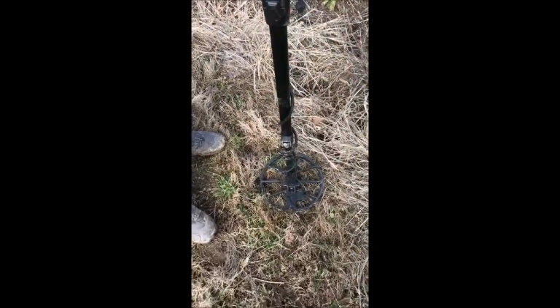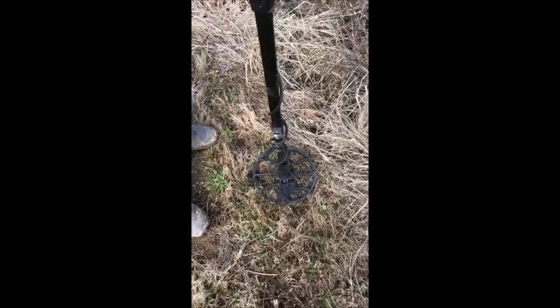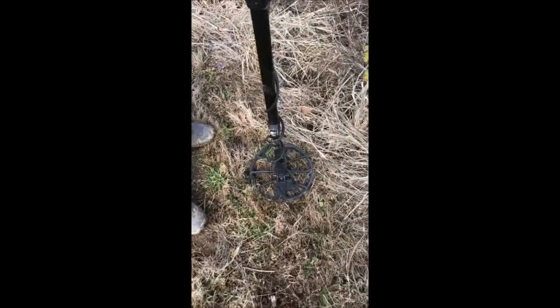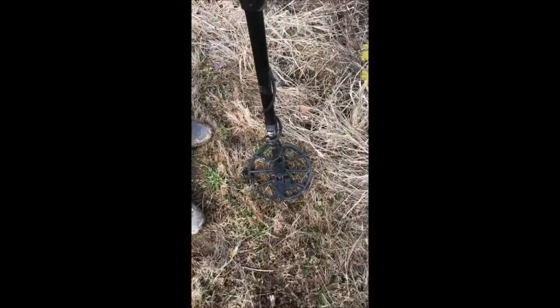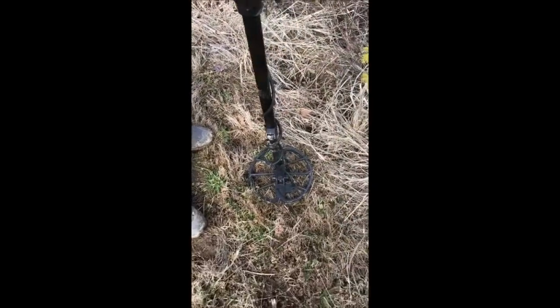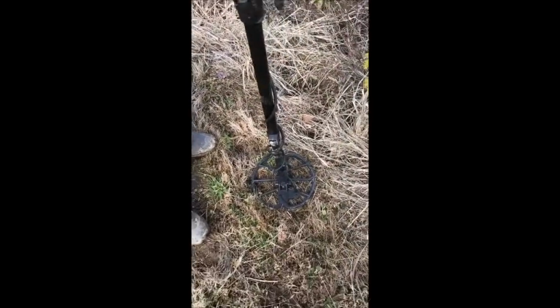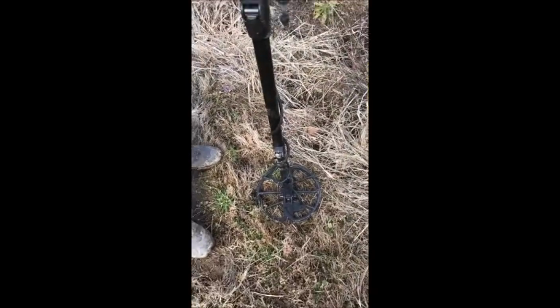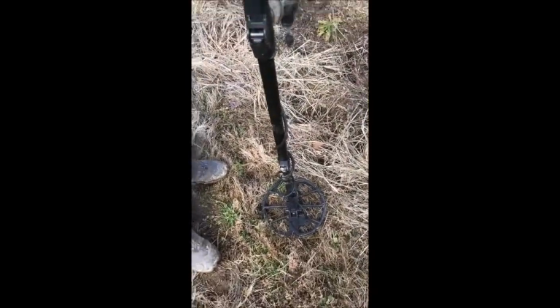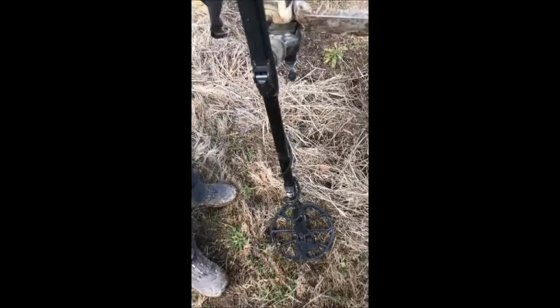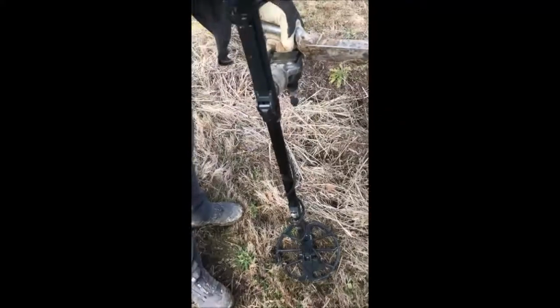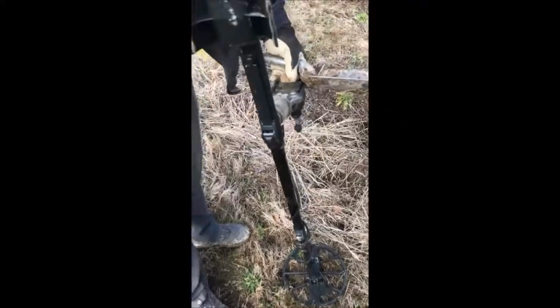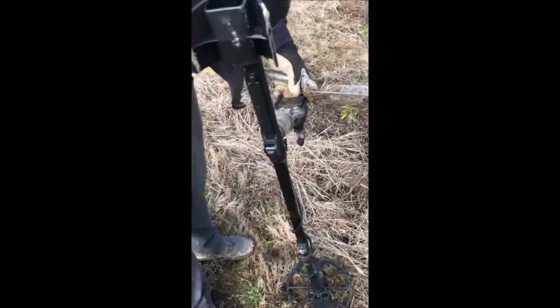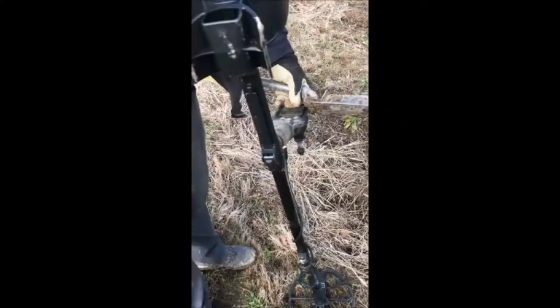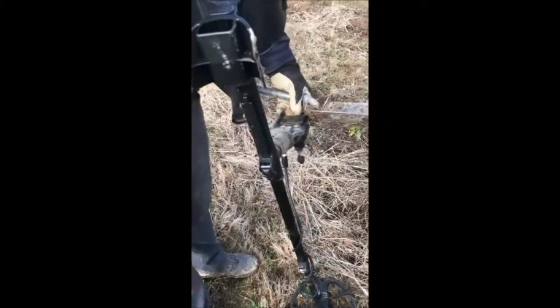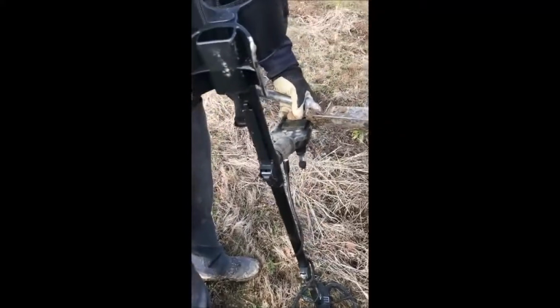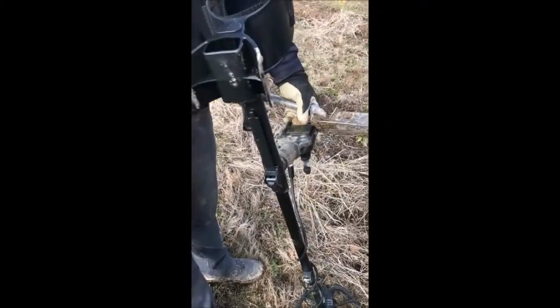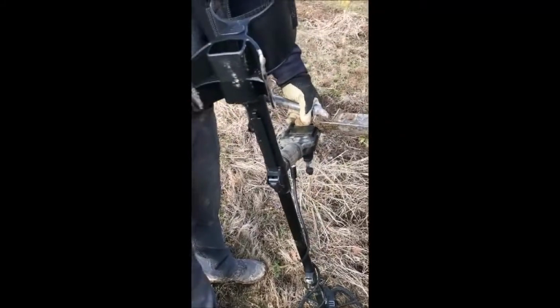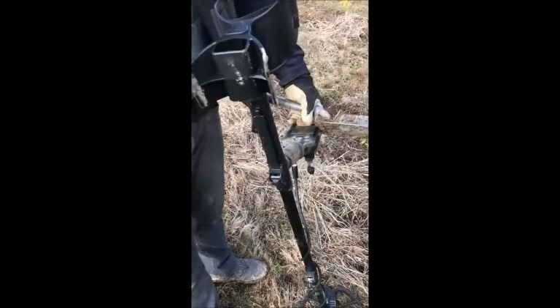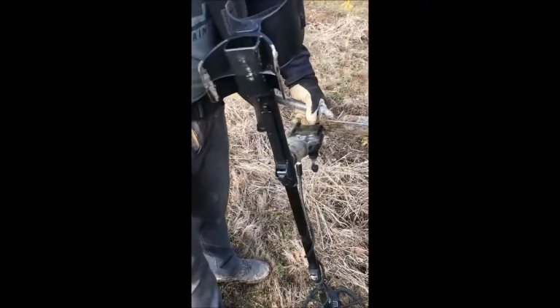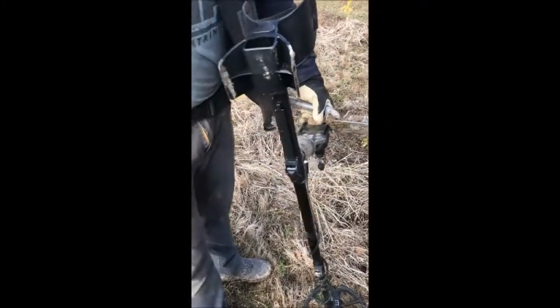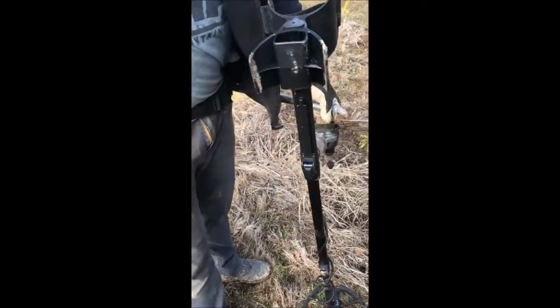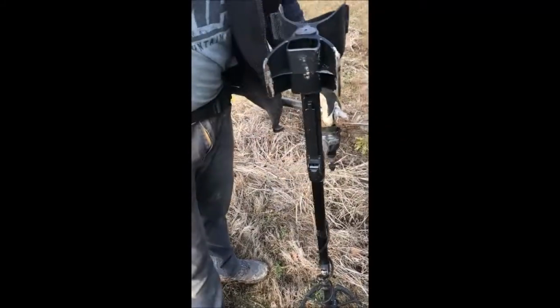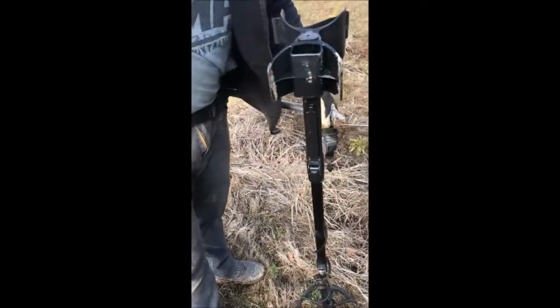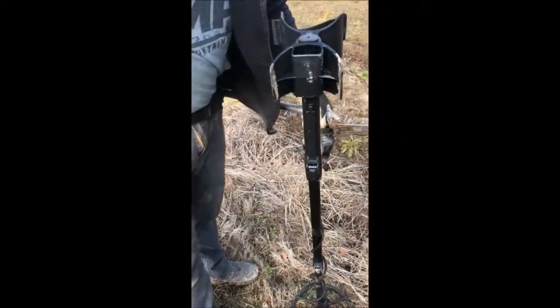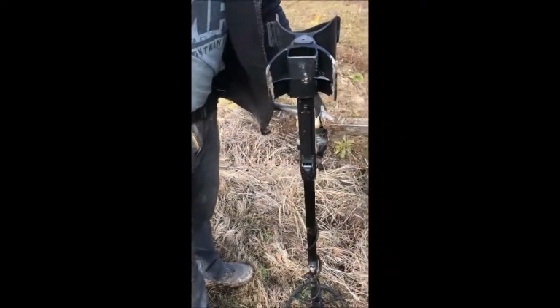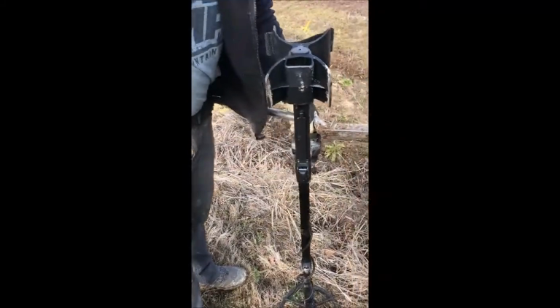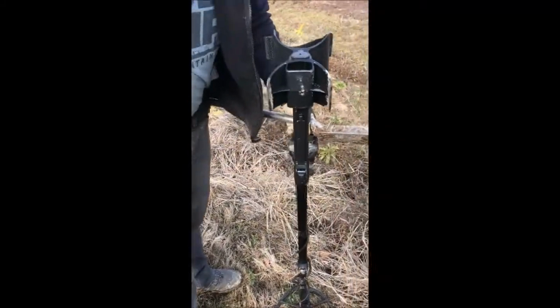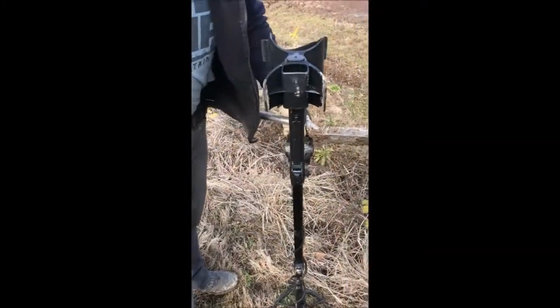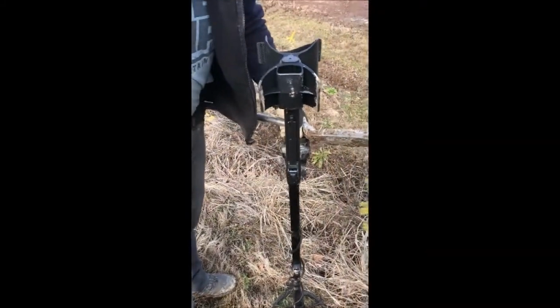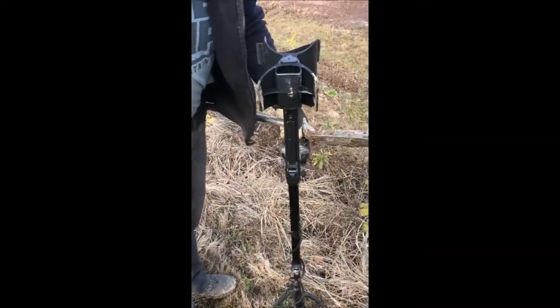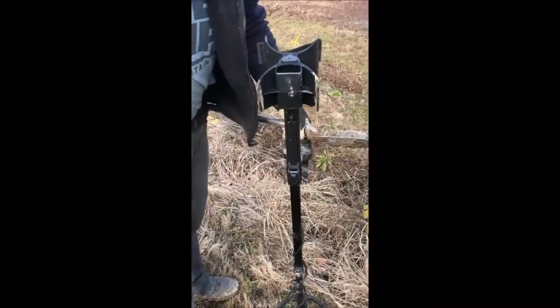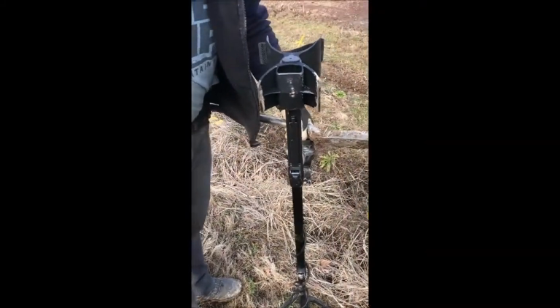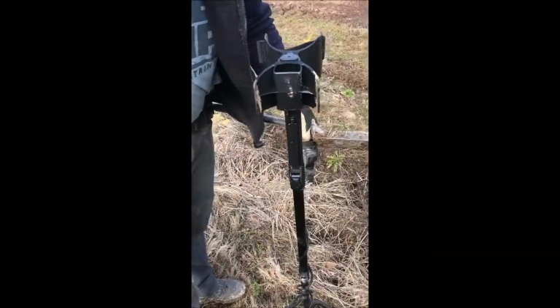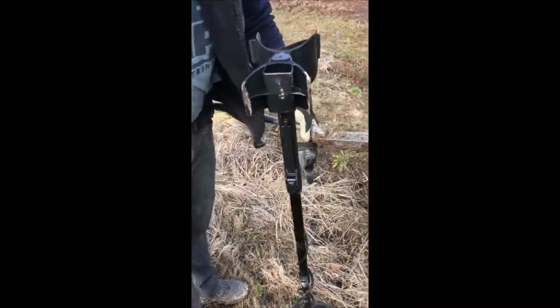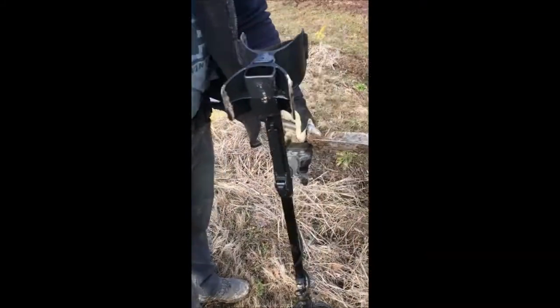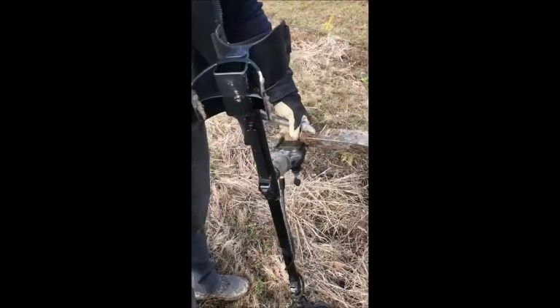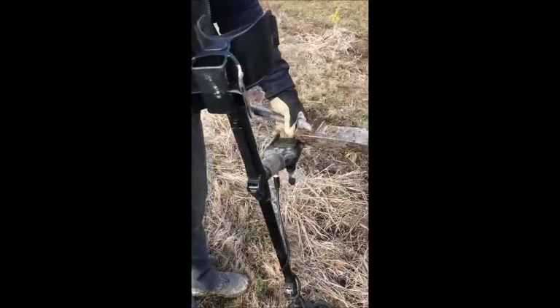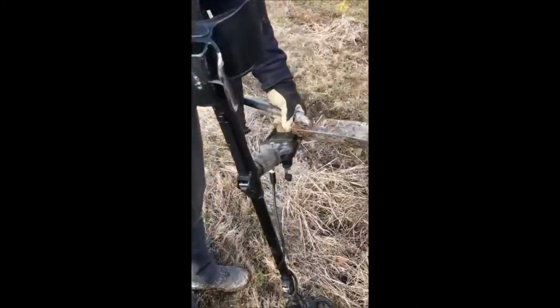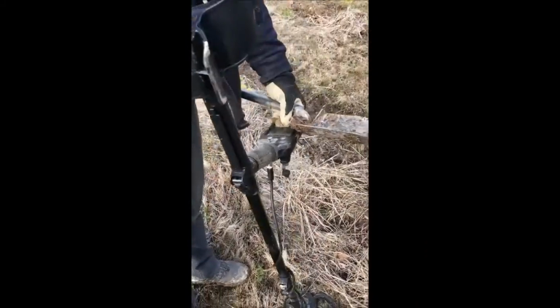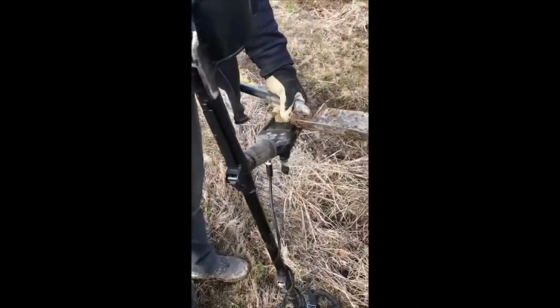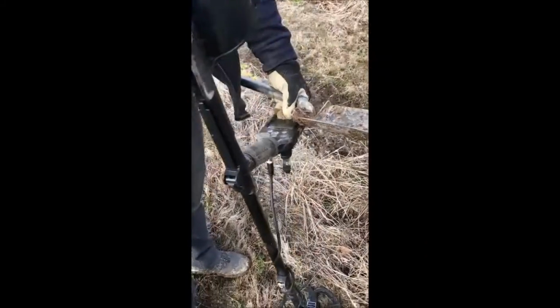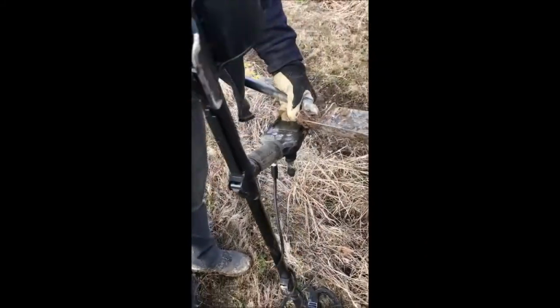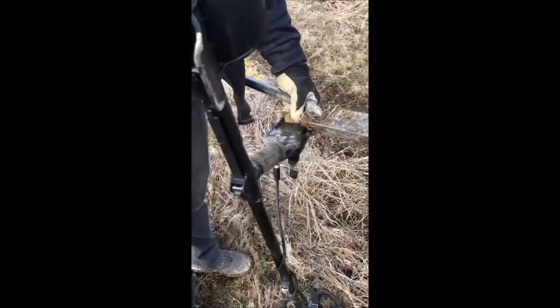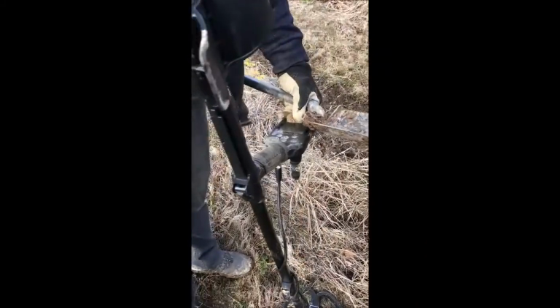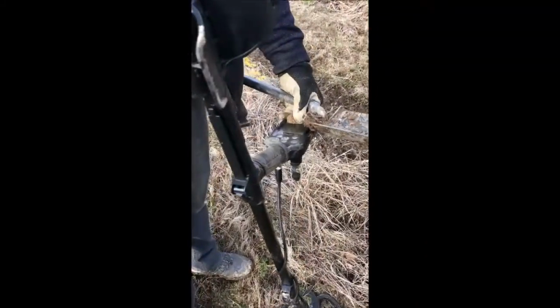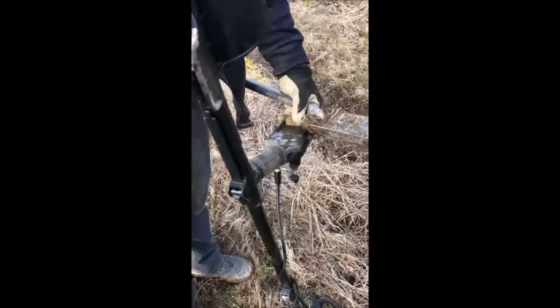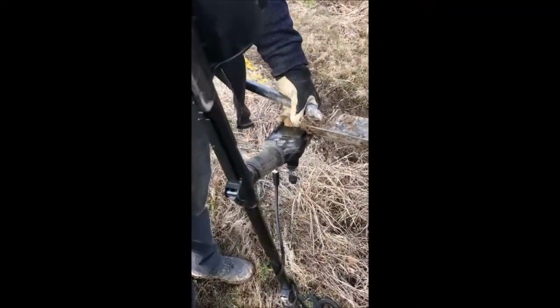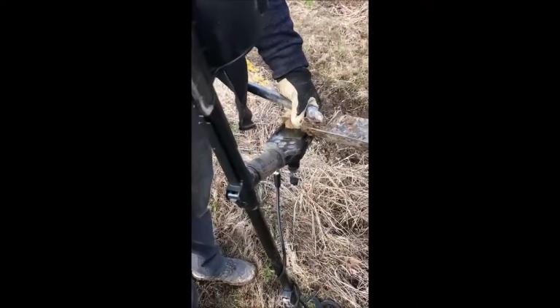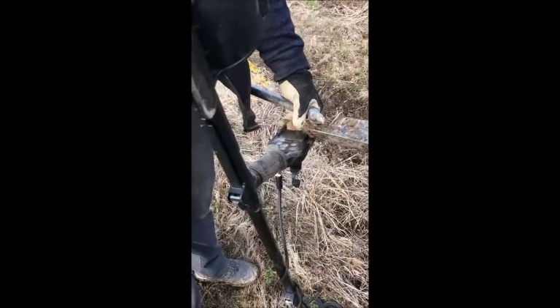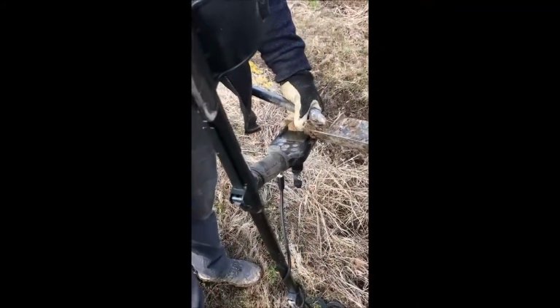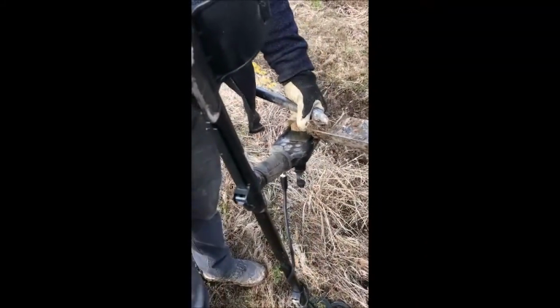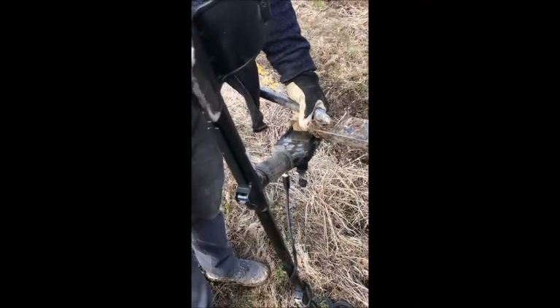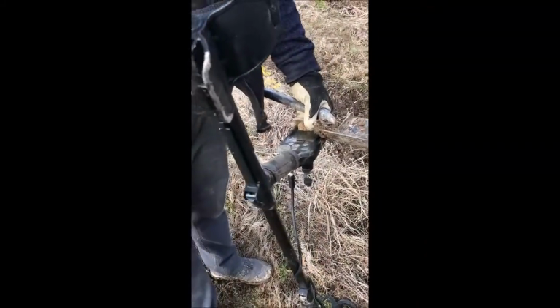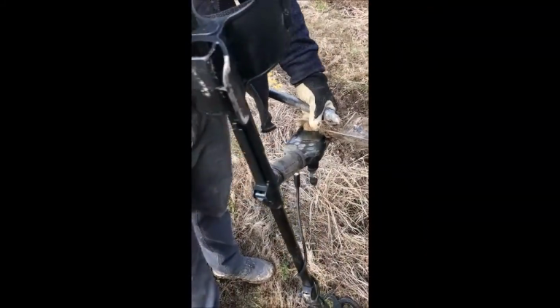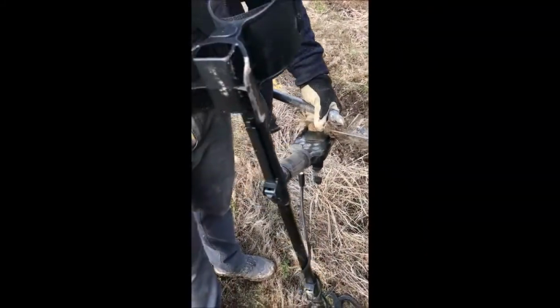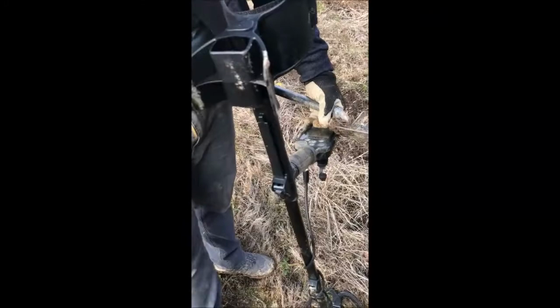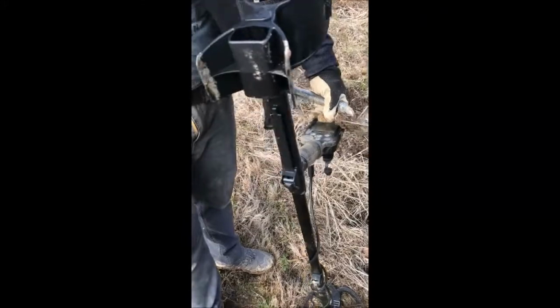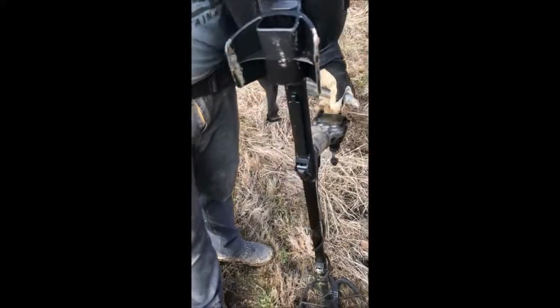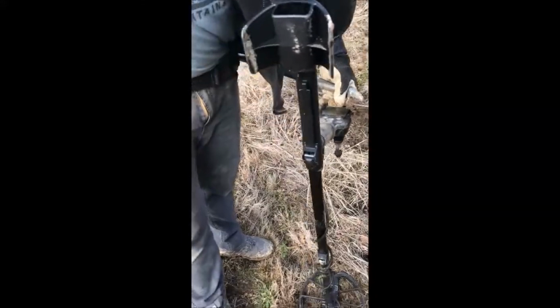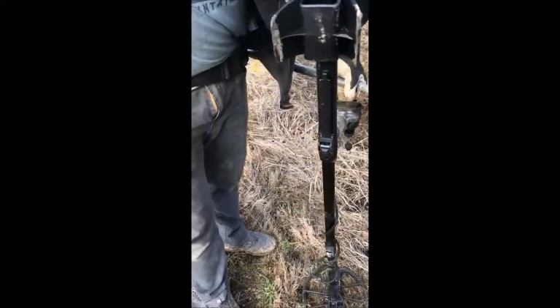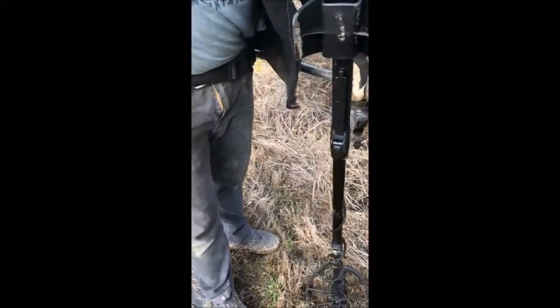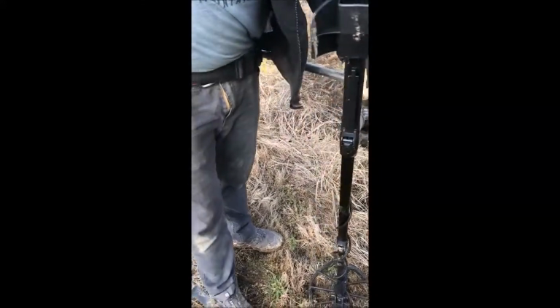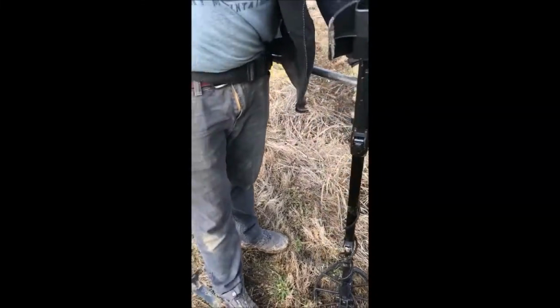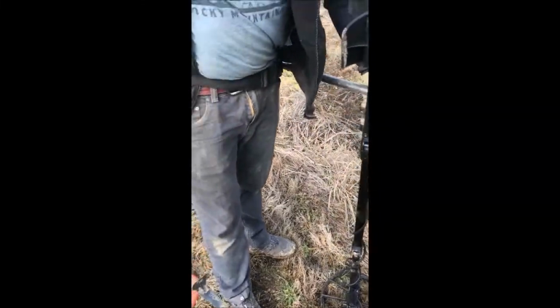What kind of detector do you have? This I just got — it's called a Nokta Macro Simplex. I just got this like three days ago.